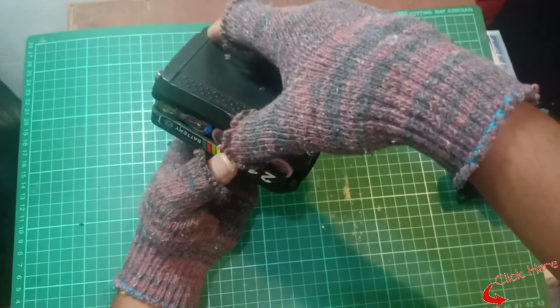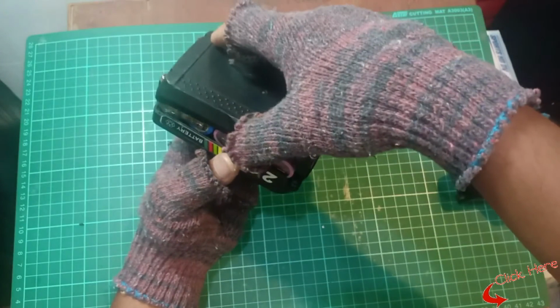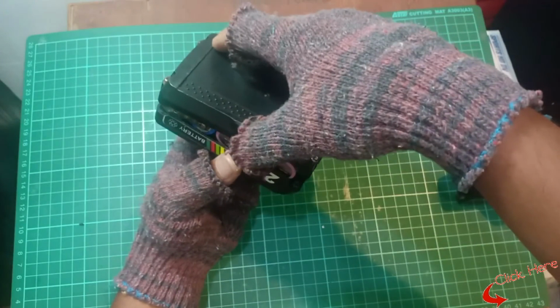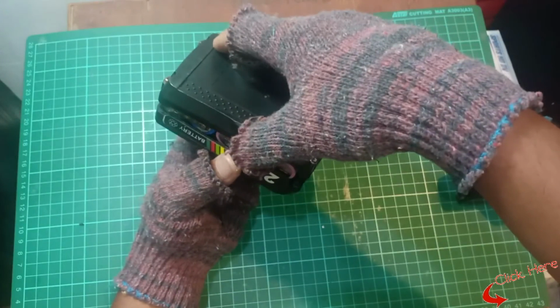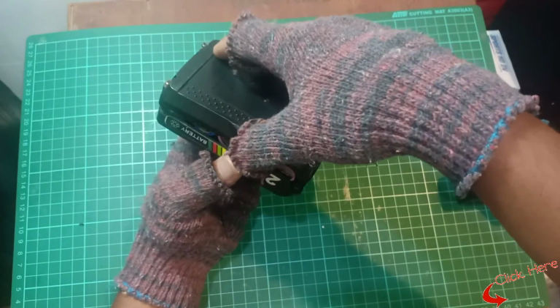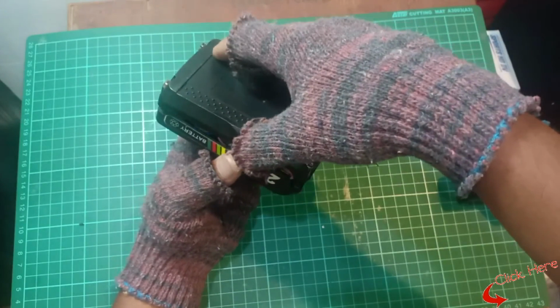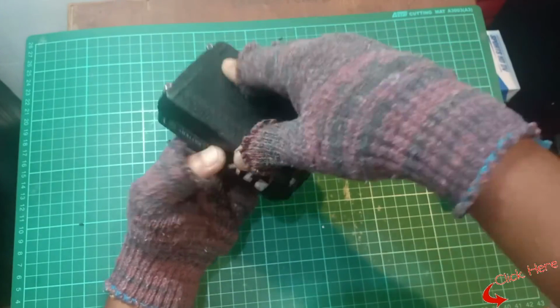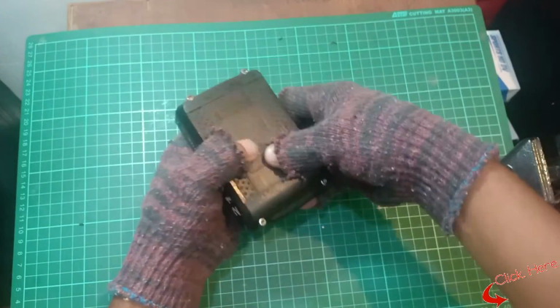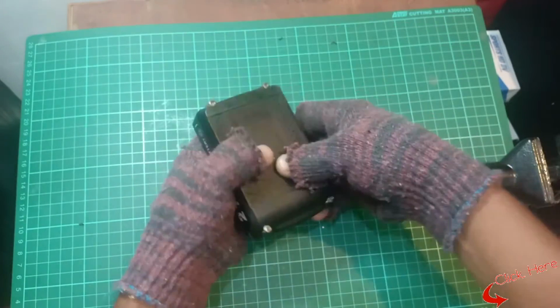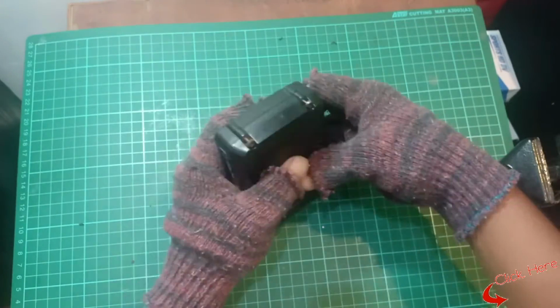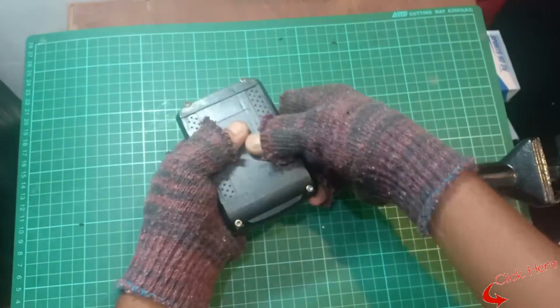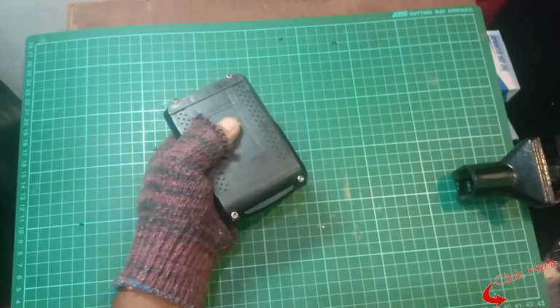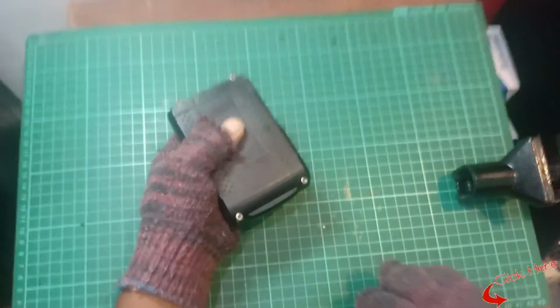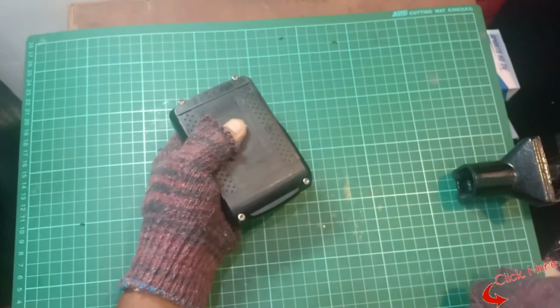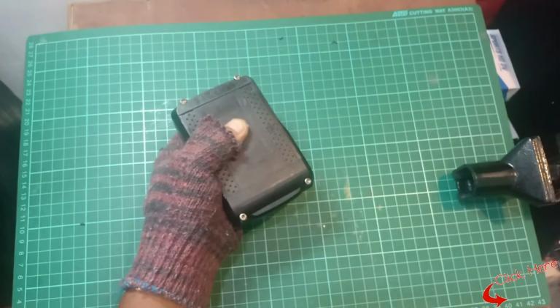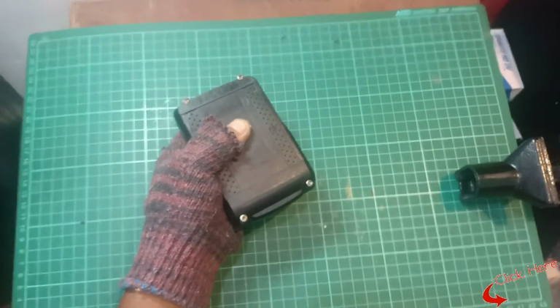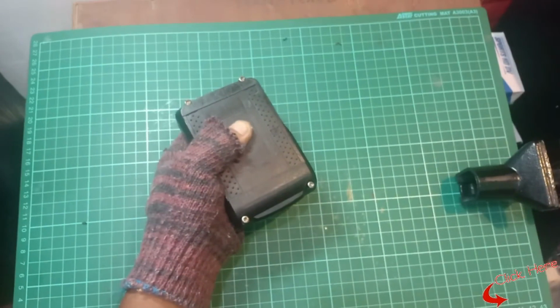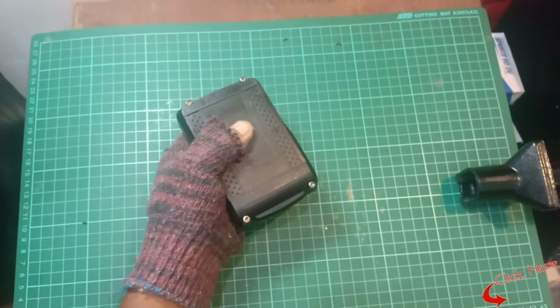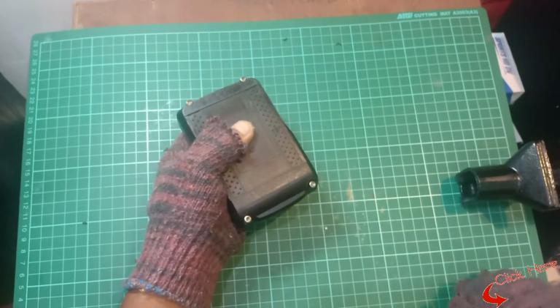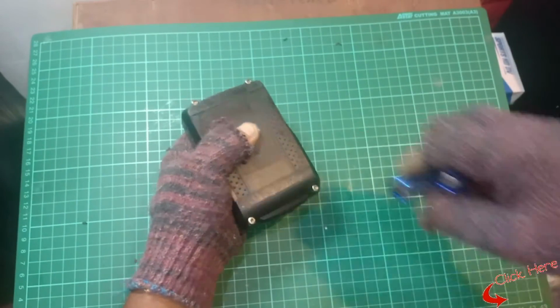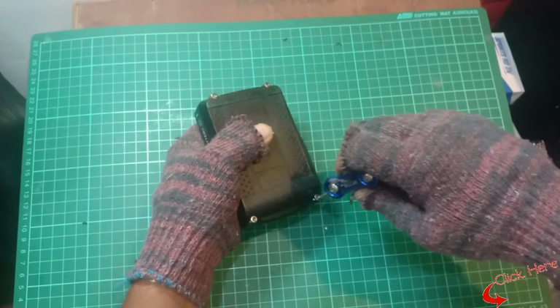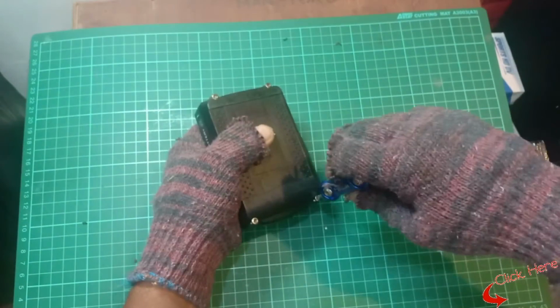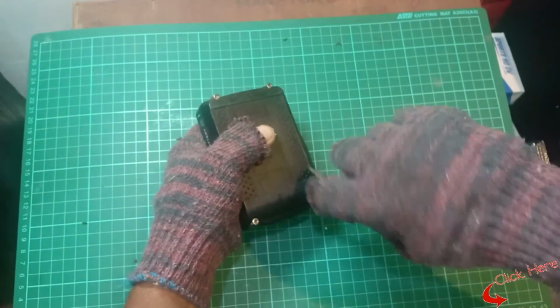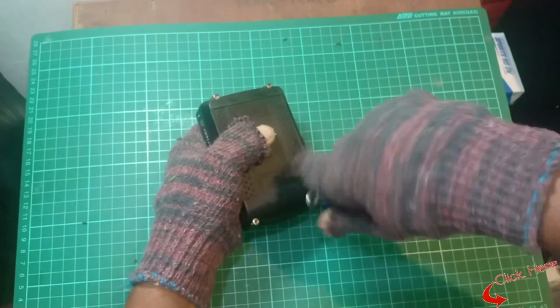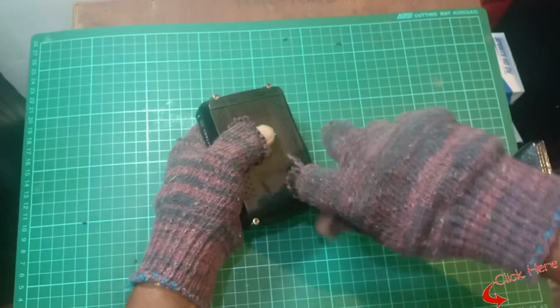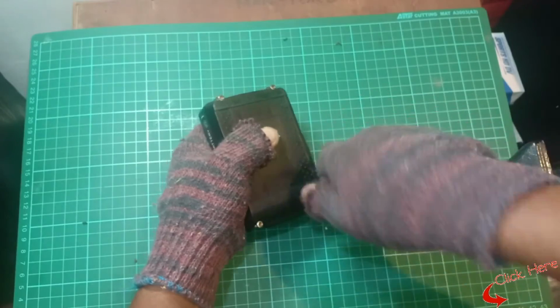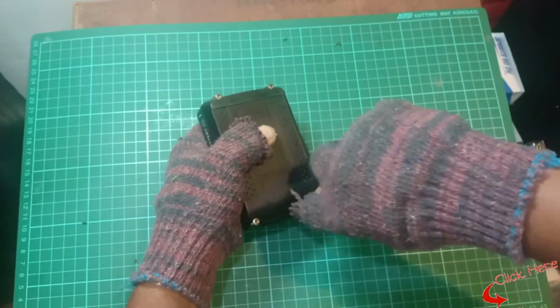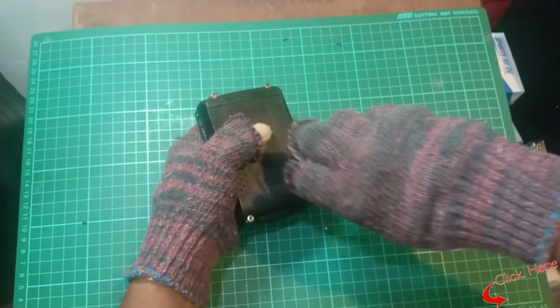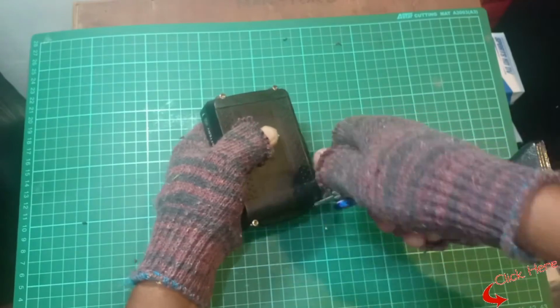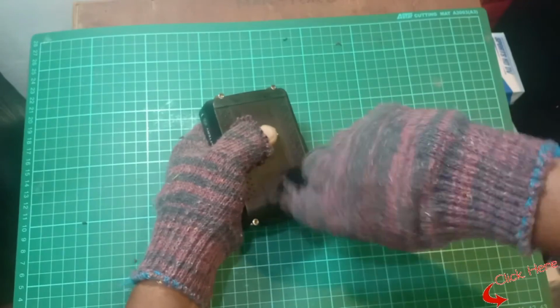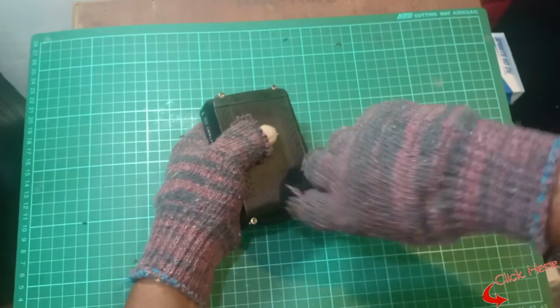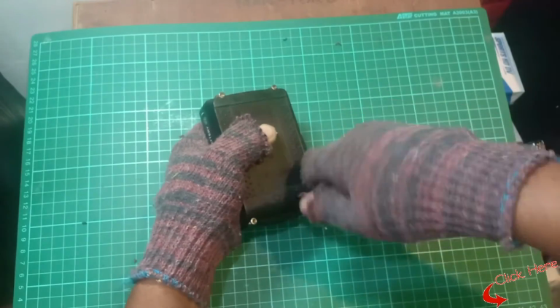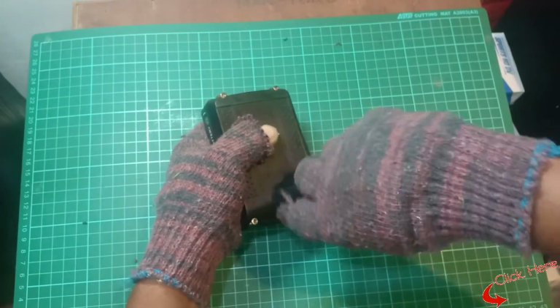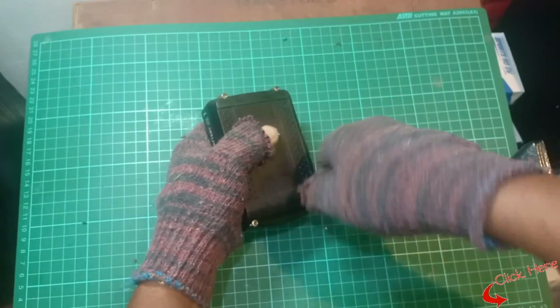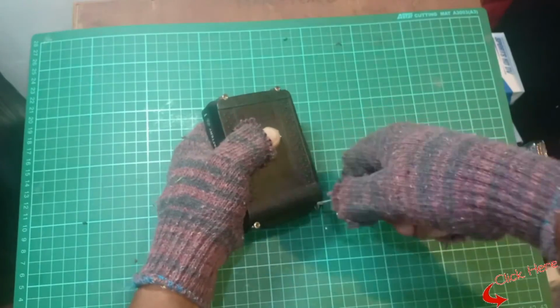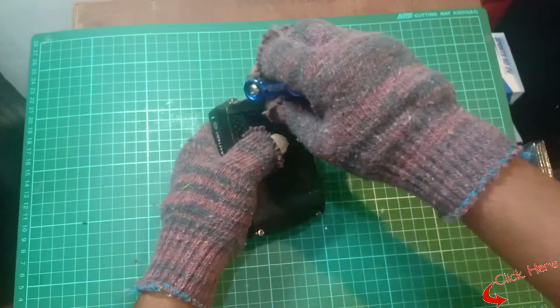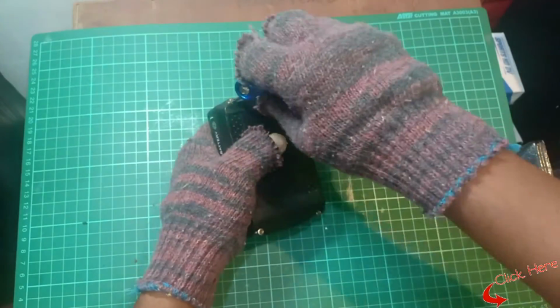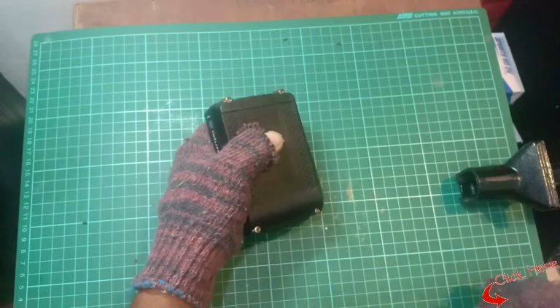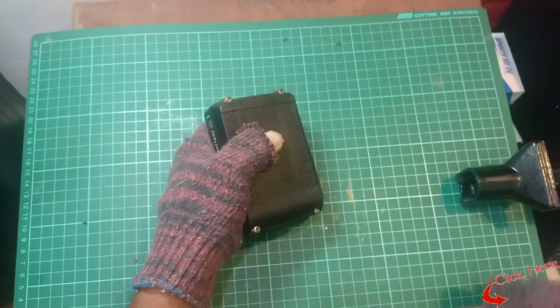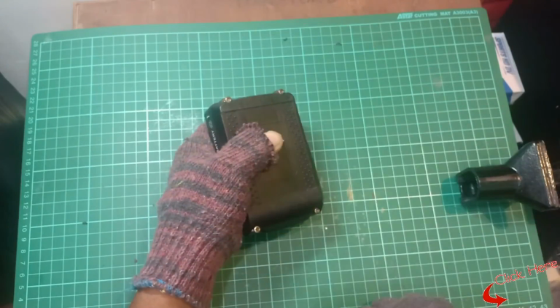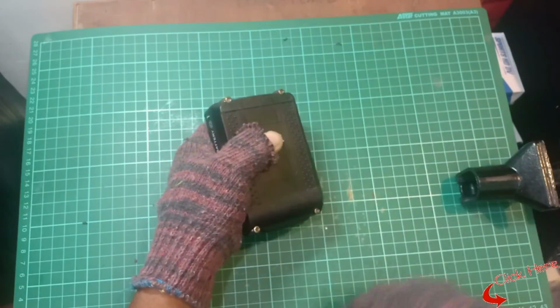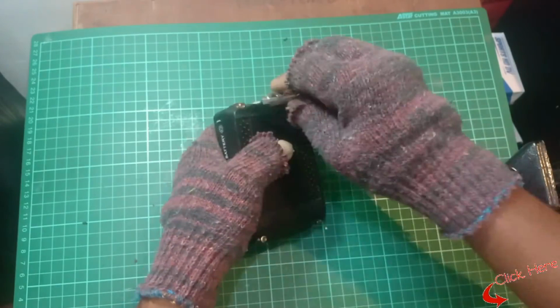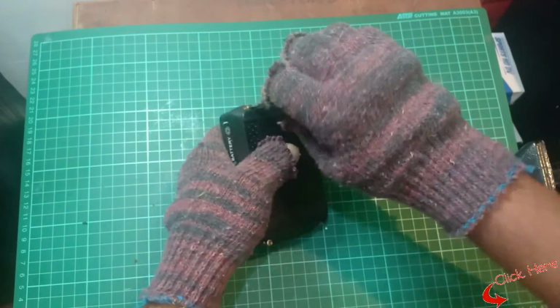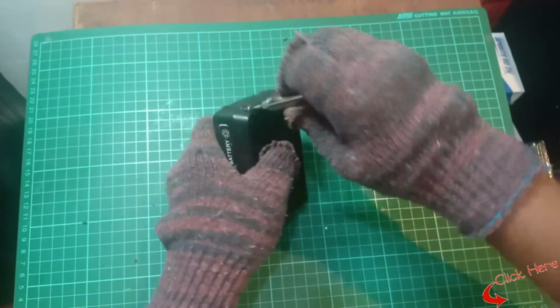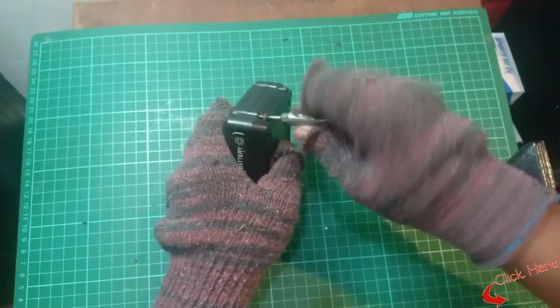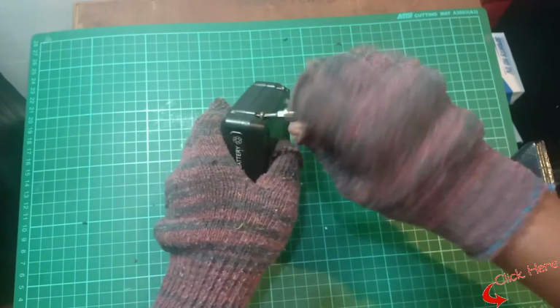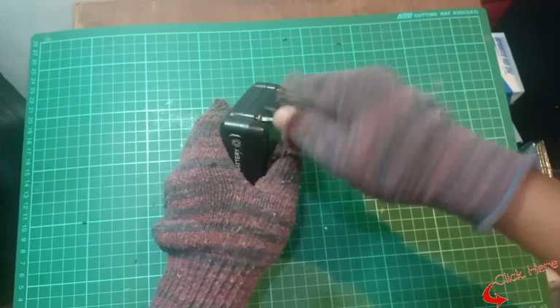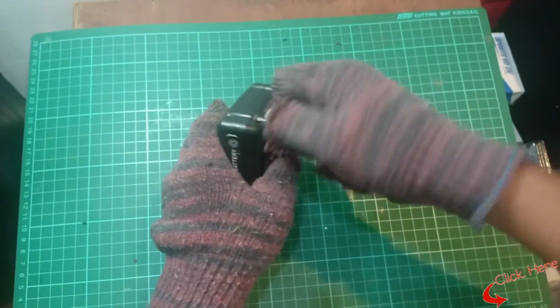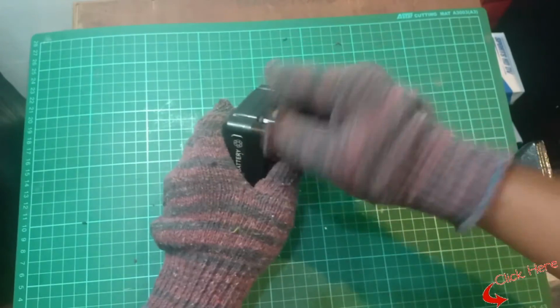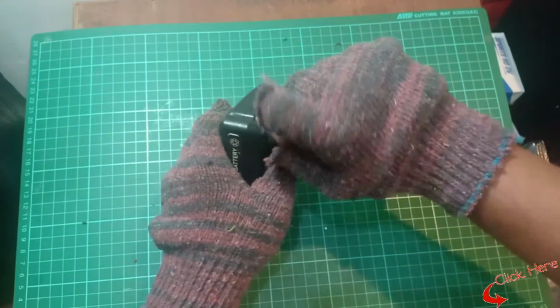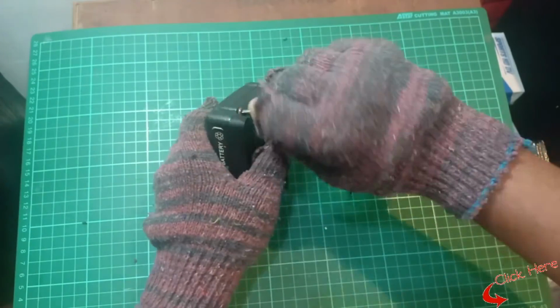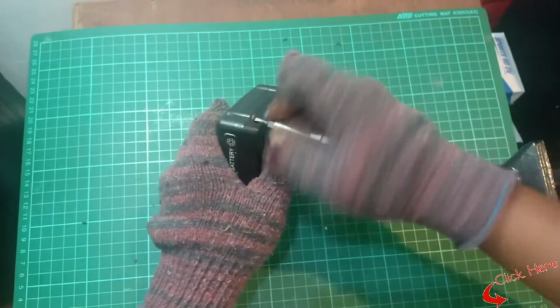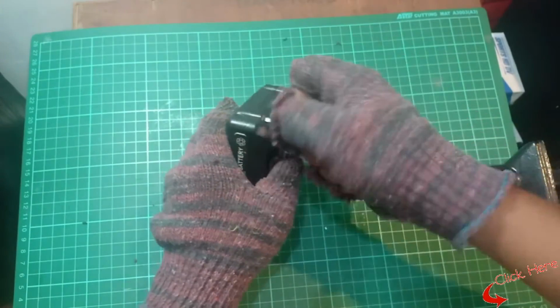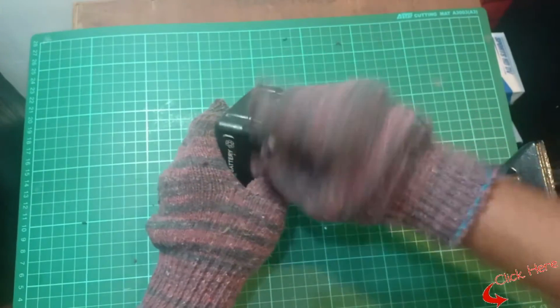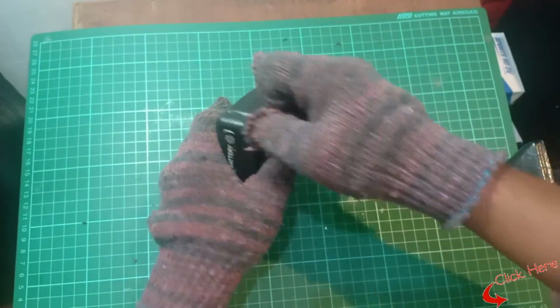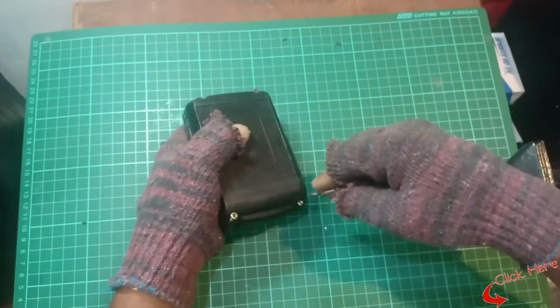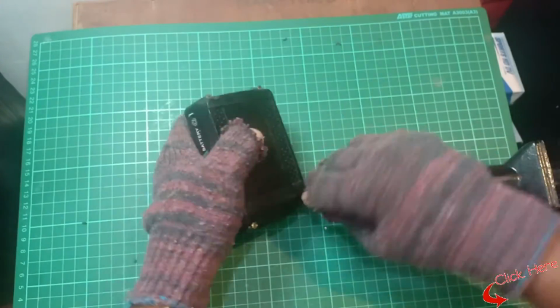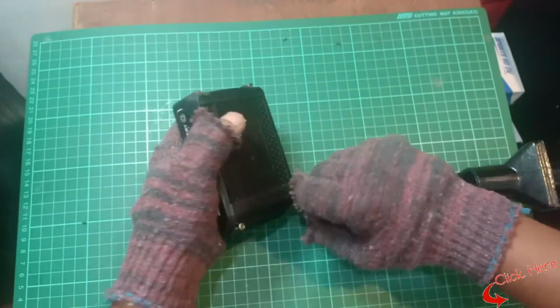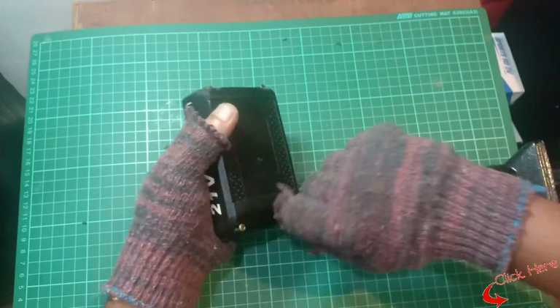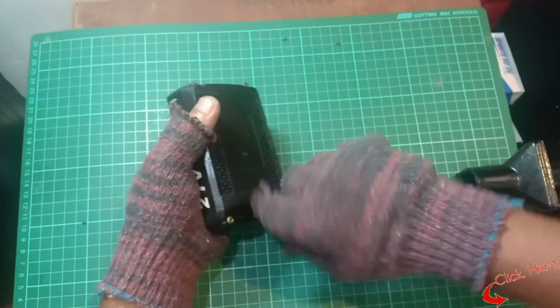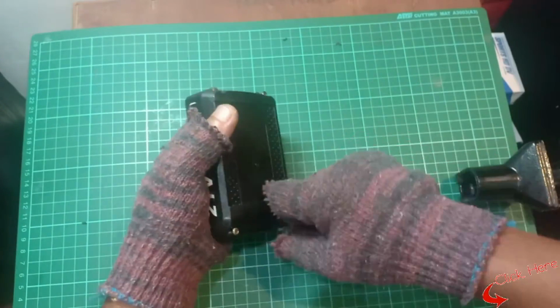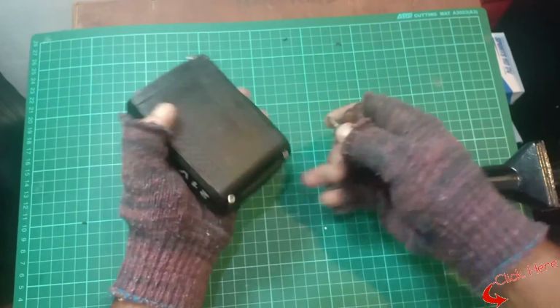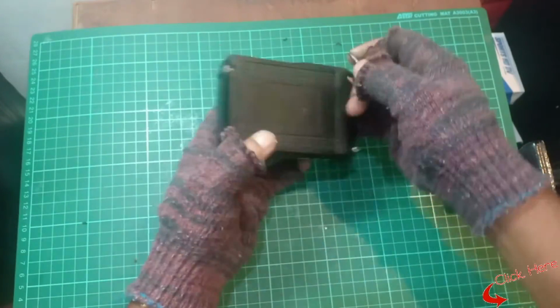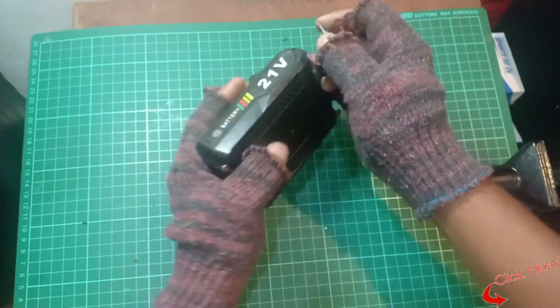Fasten the screws that hold the case together using a screwdriver. Charge the battery pack overnight before using it with your cordless drill.